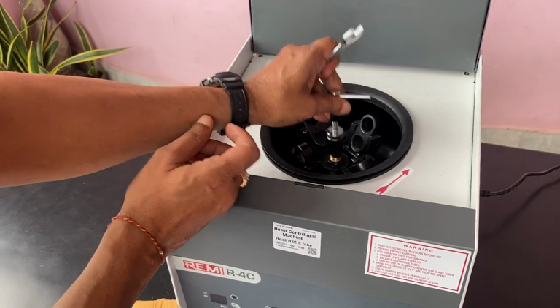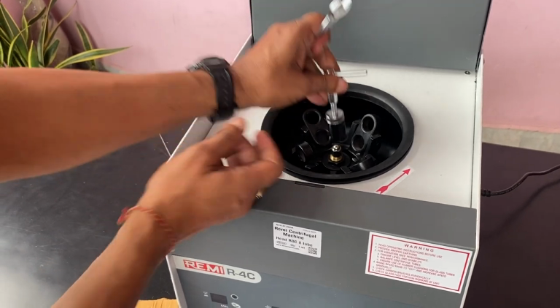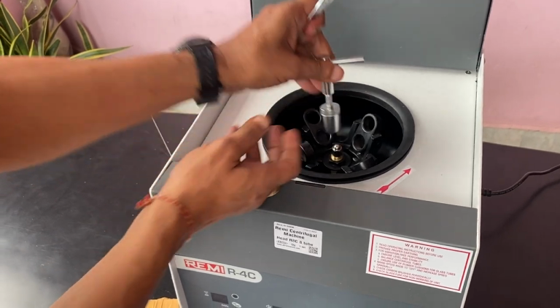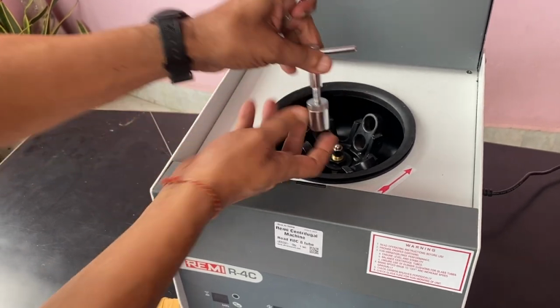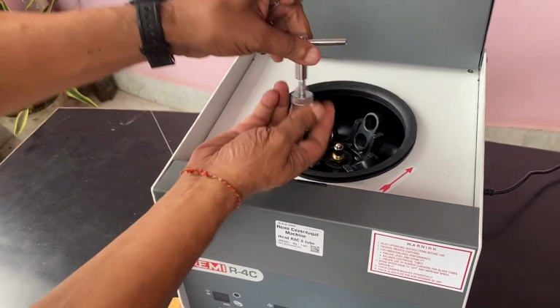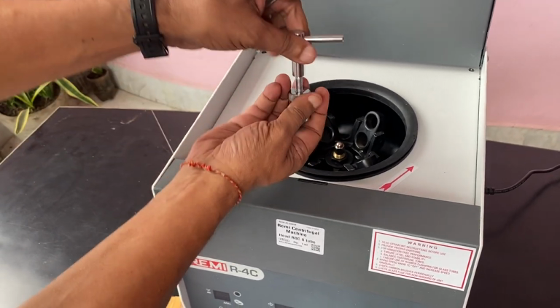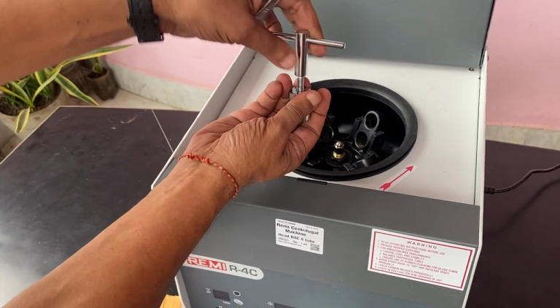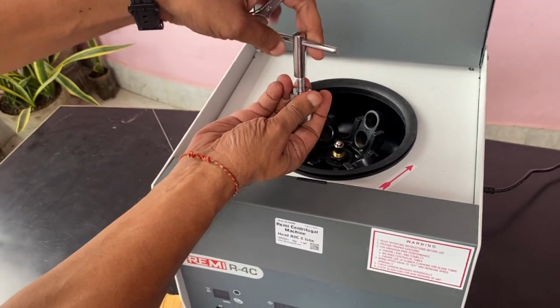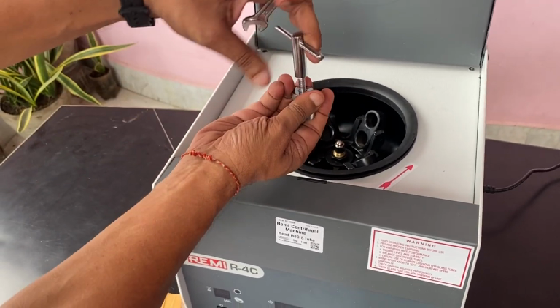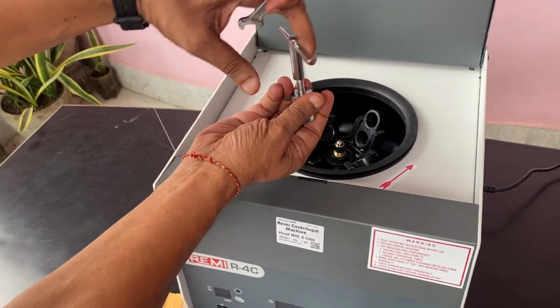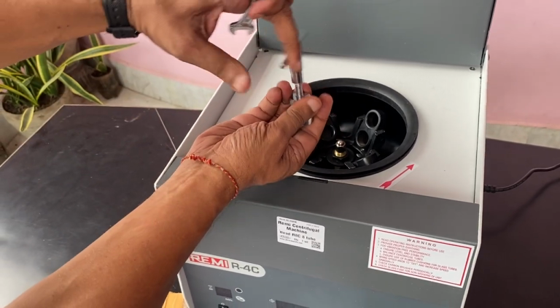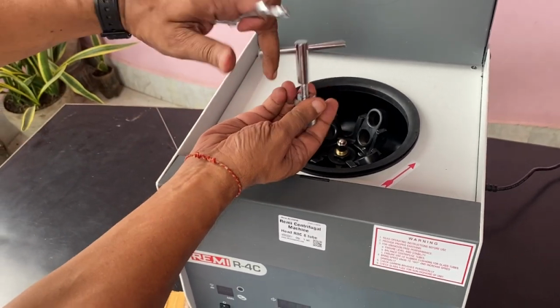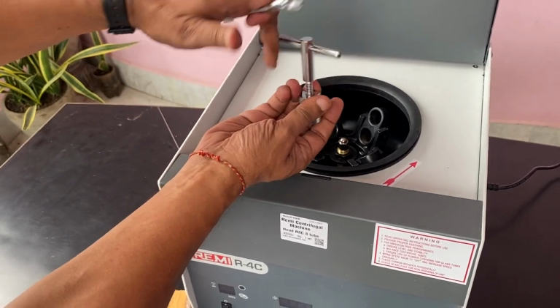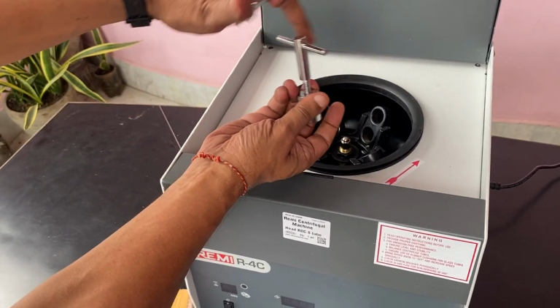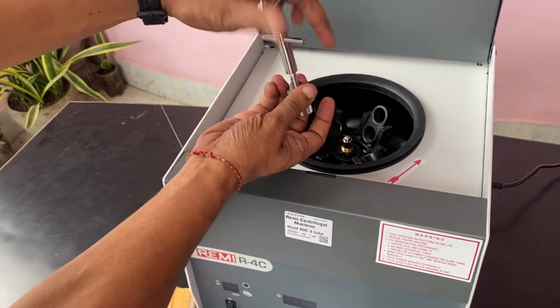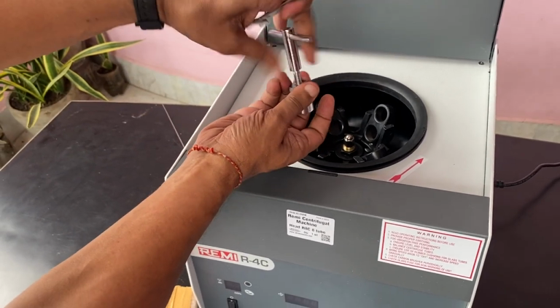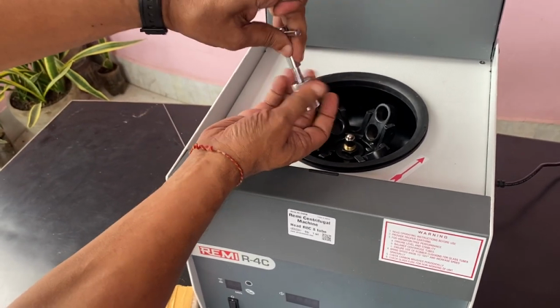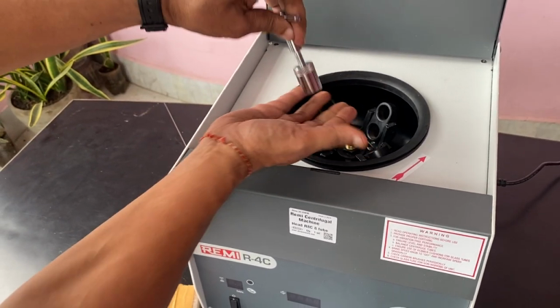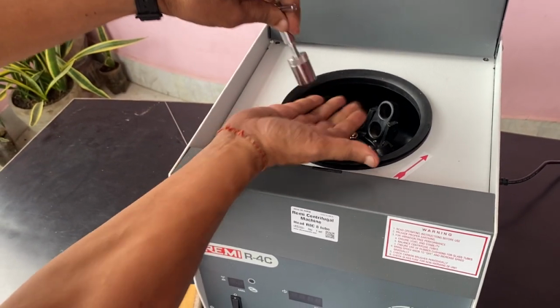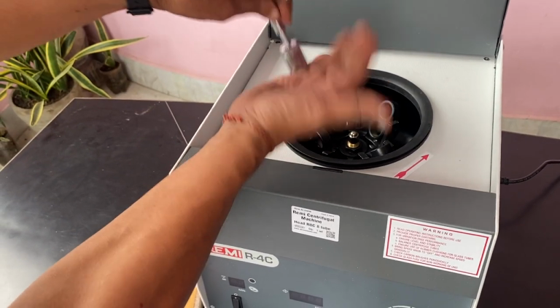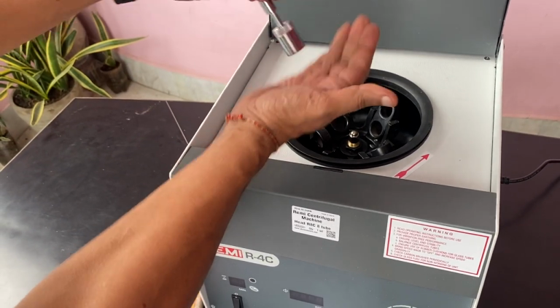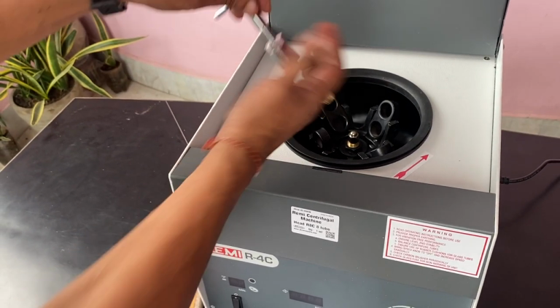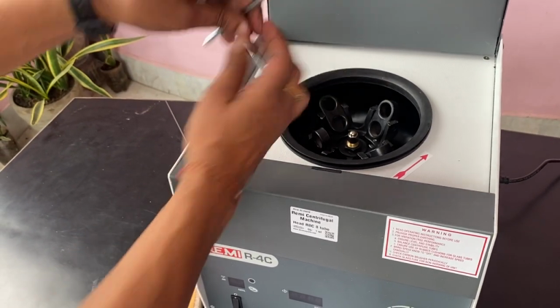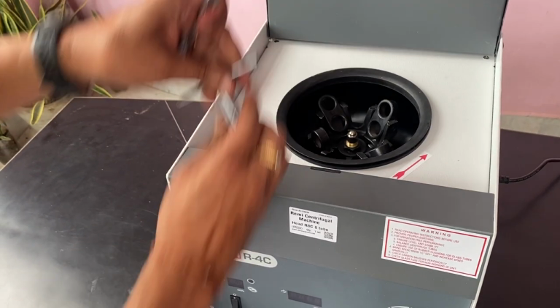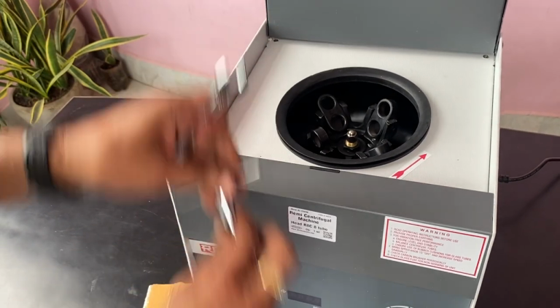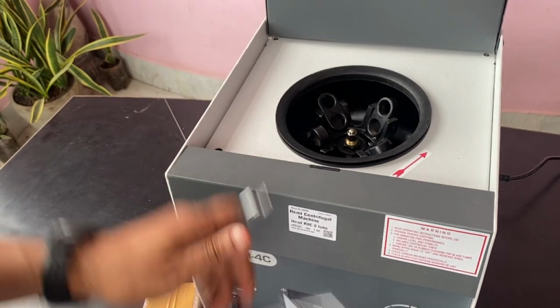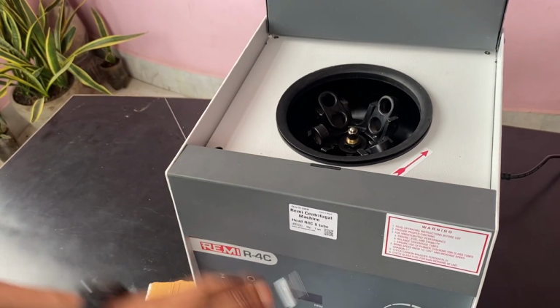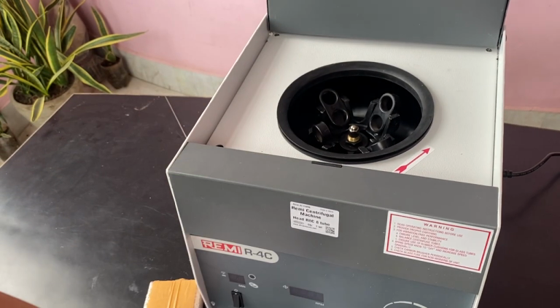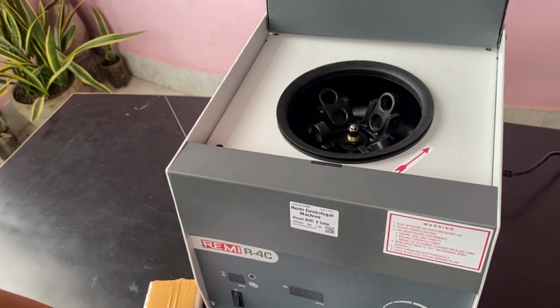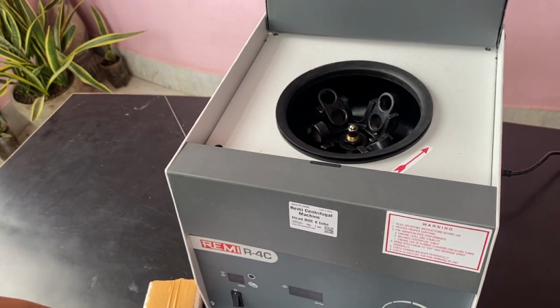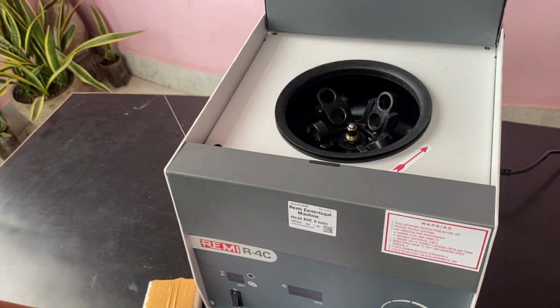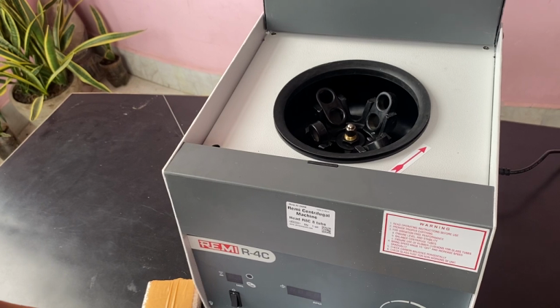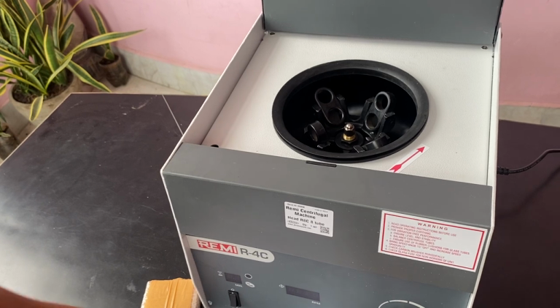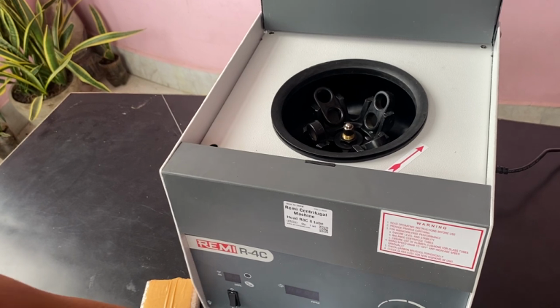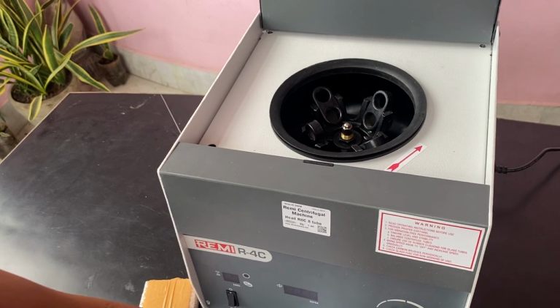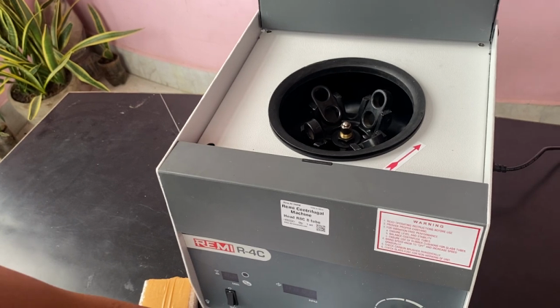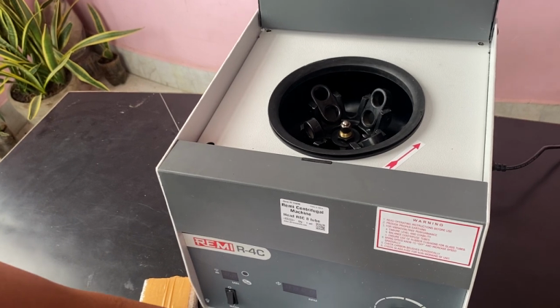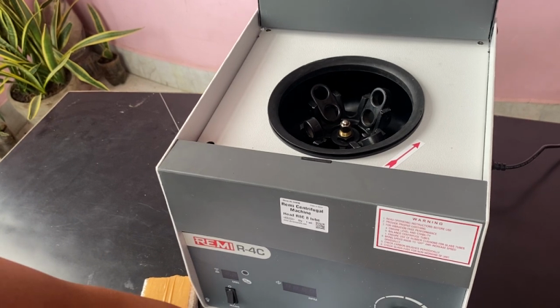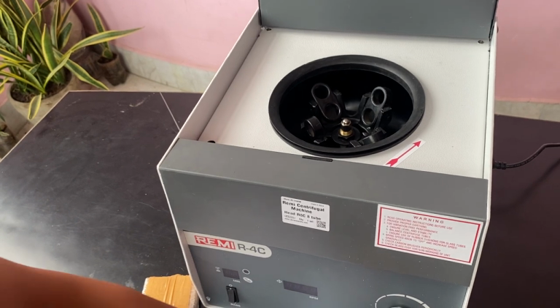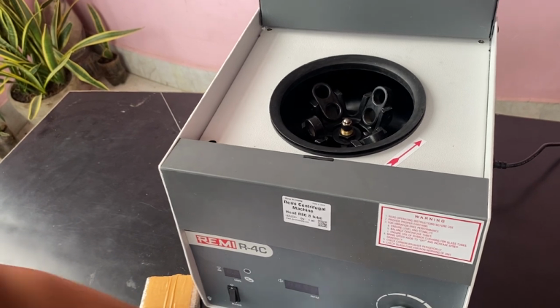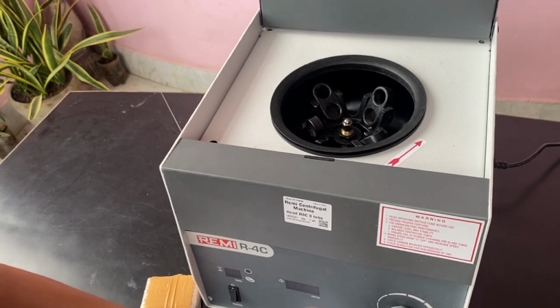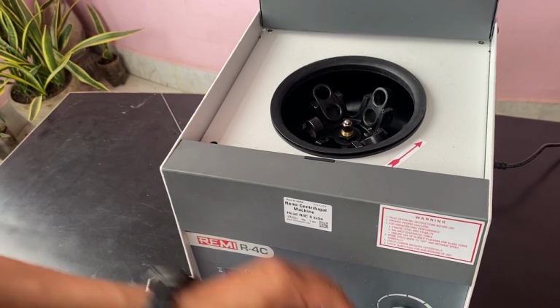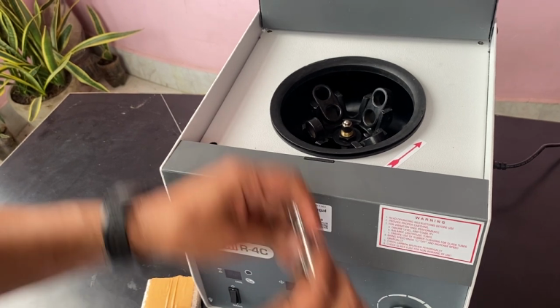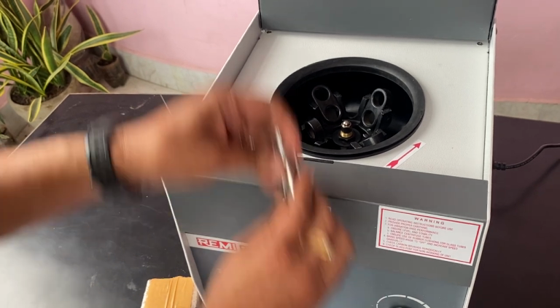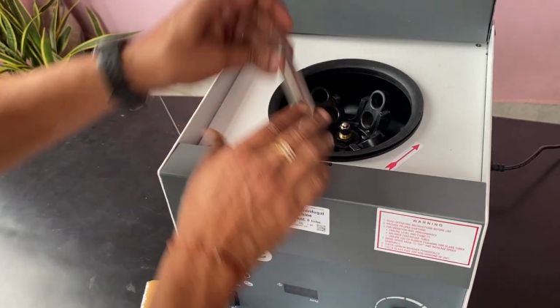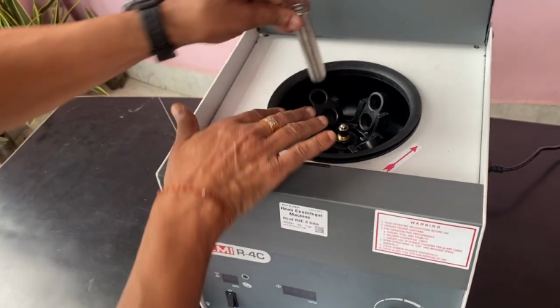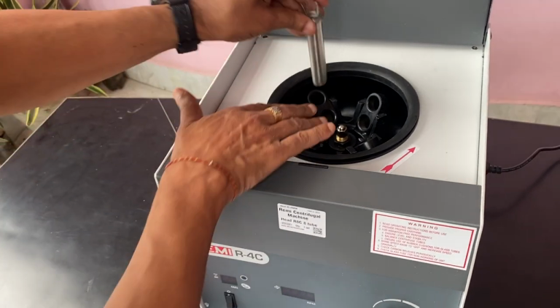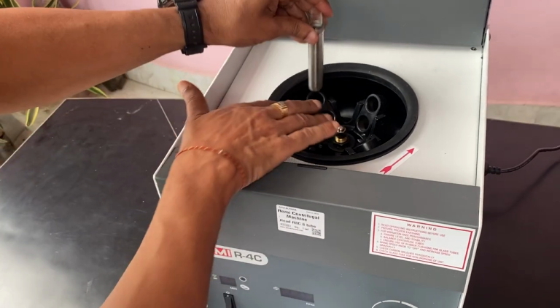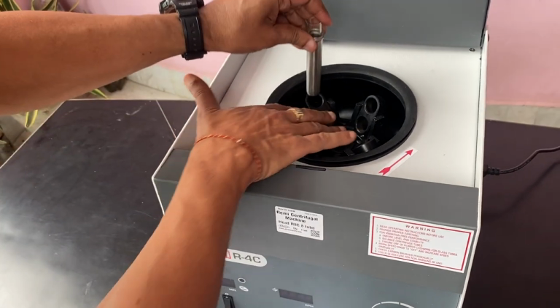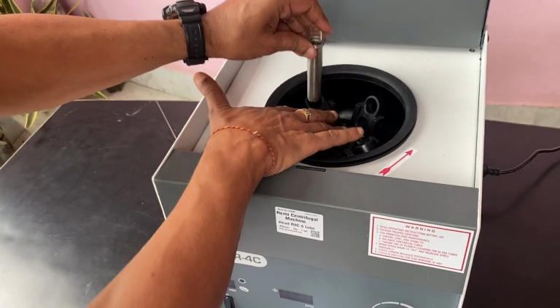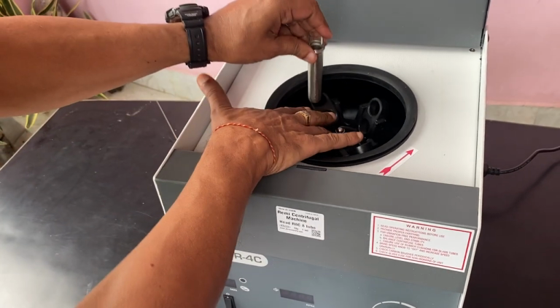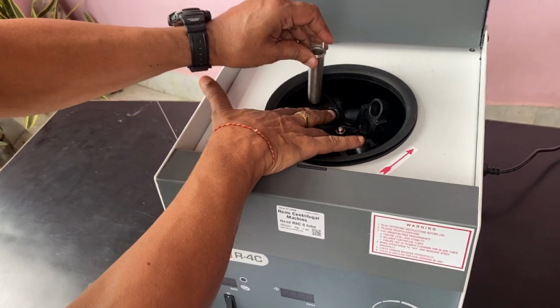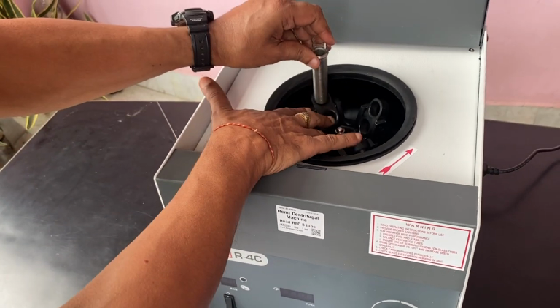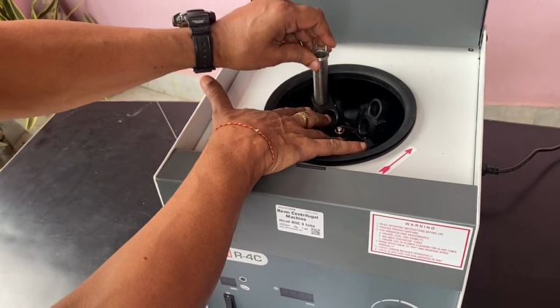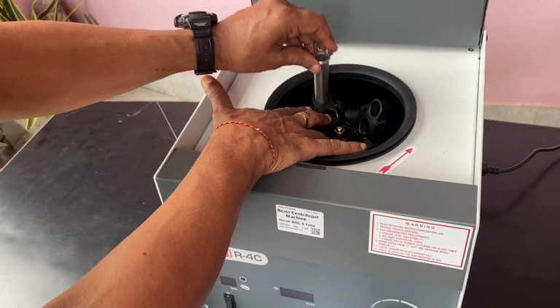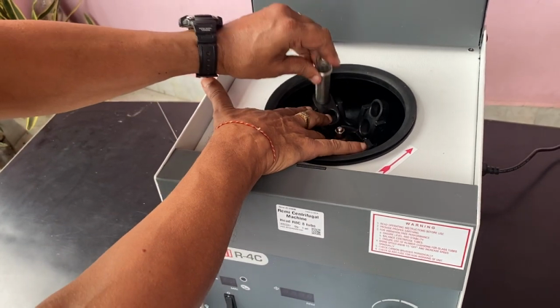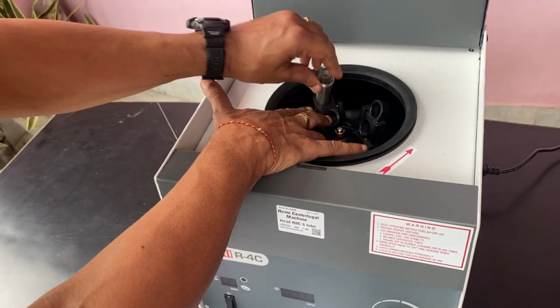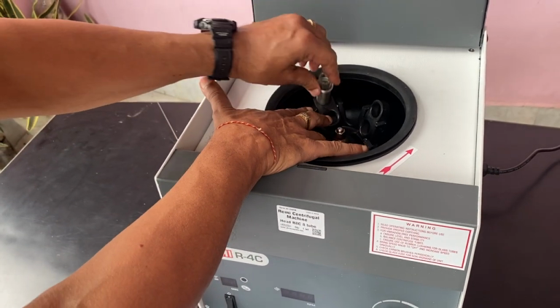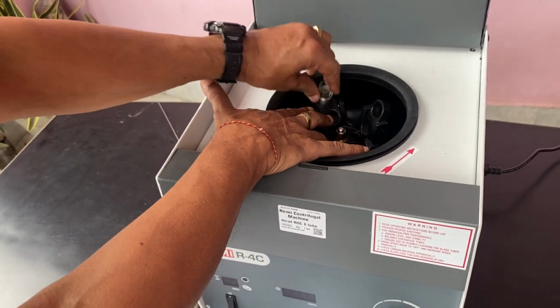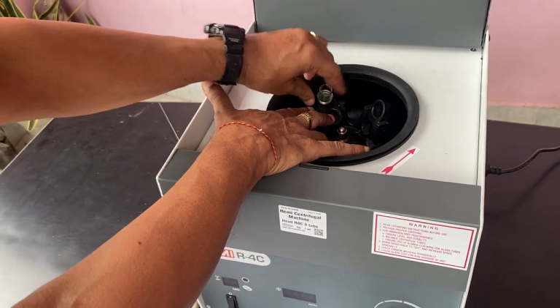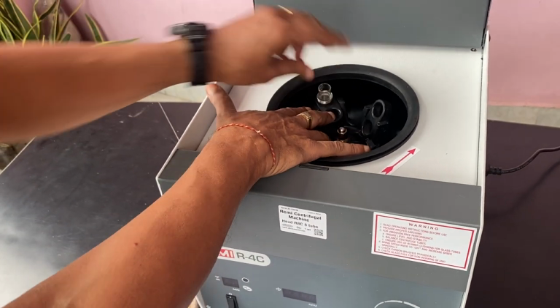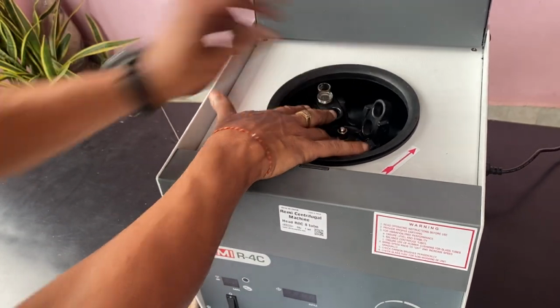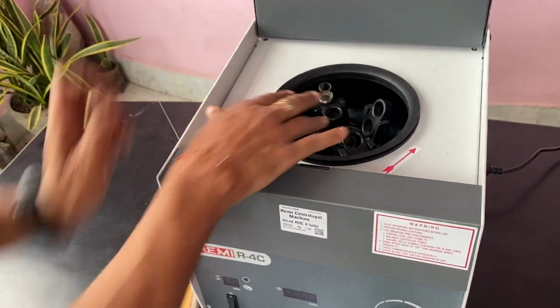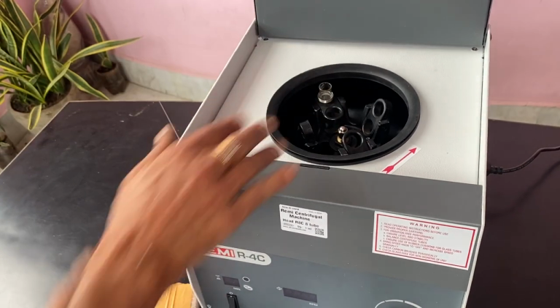Open this section, then load it and tighten it. This head comes out and you can change it. It has a capacity of eight tubes.